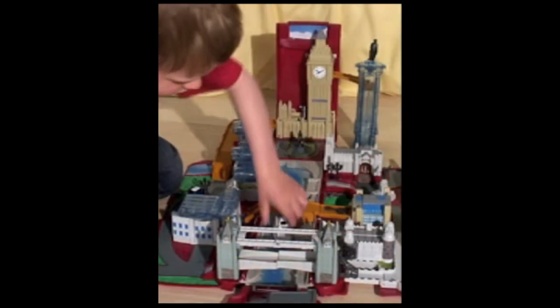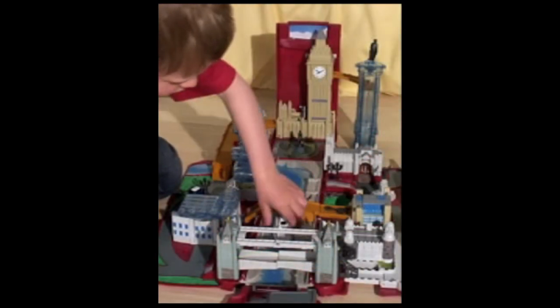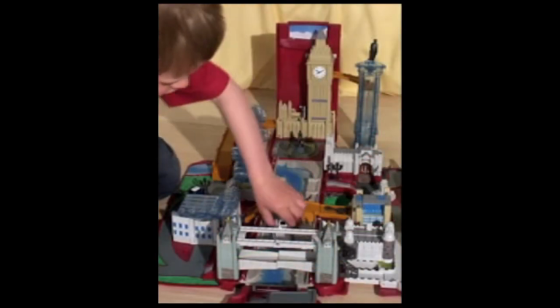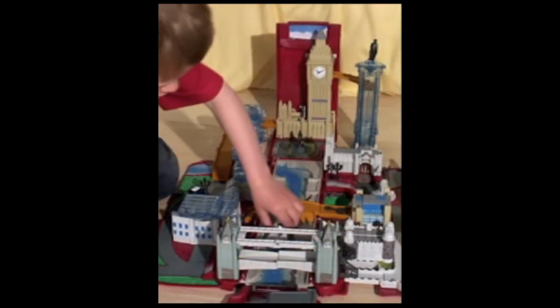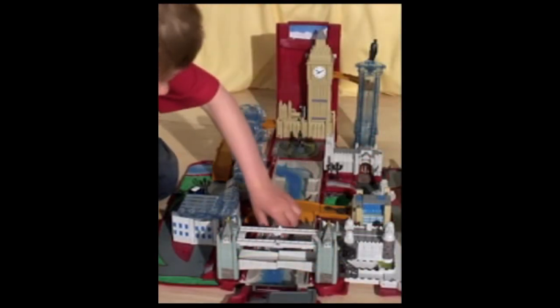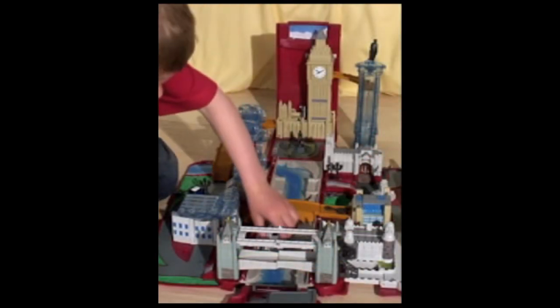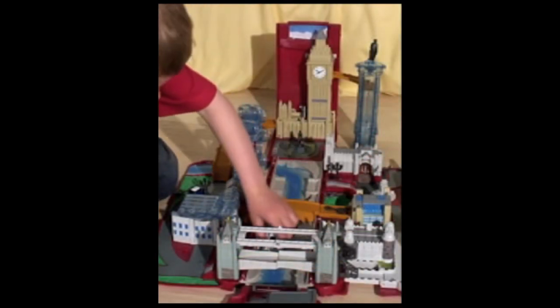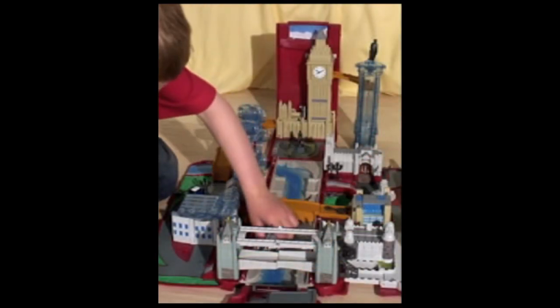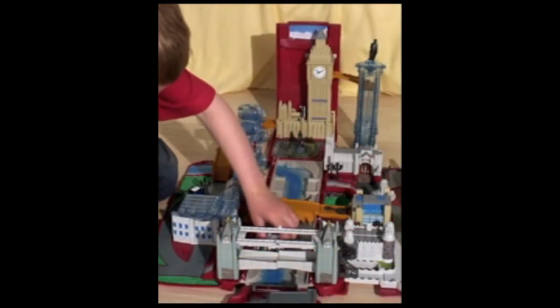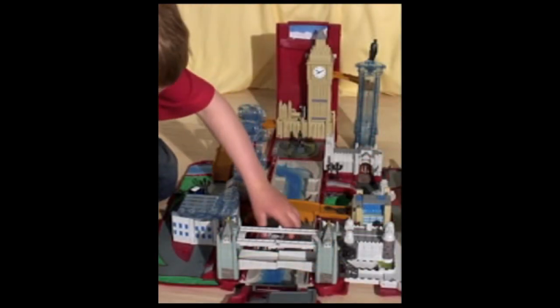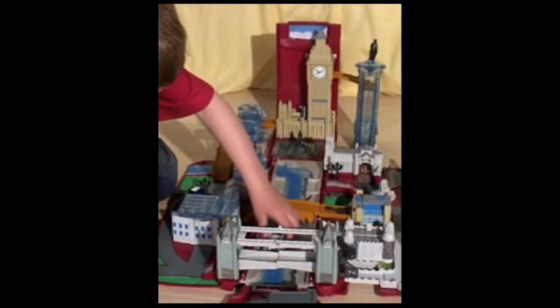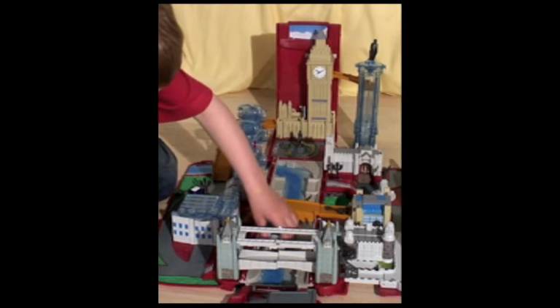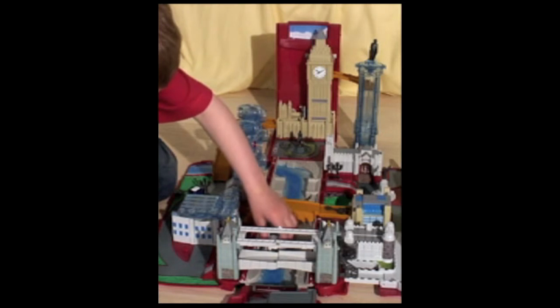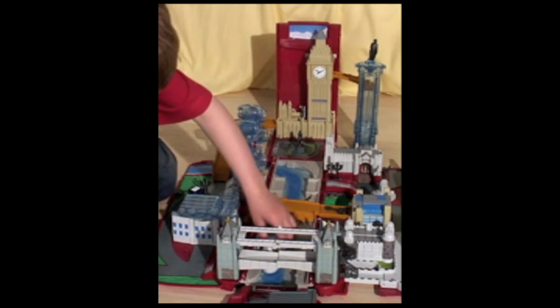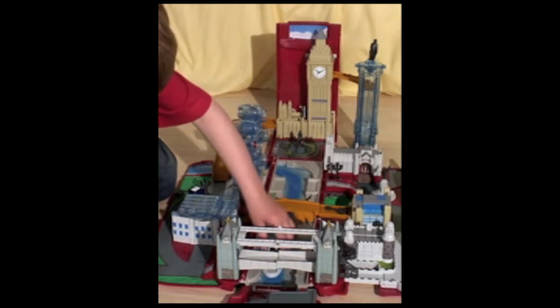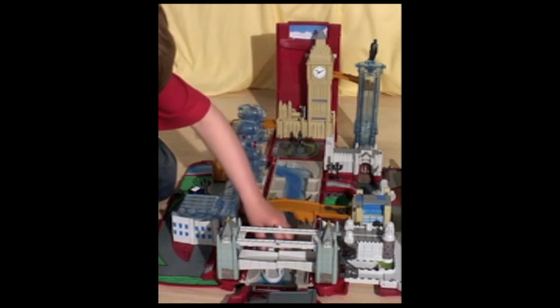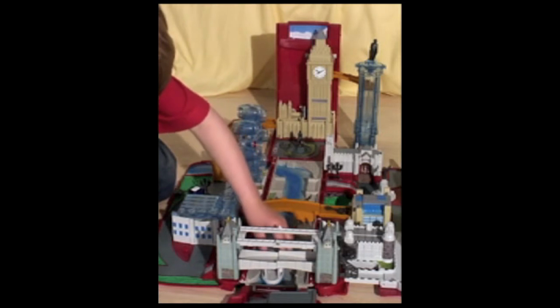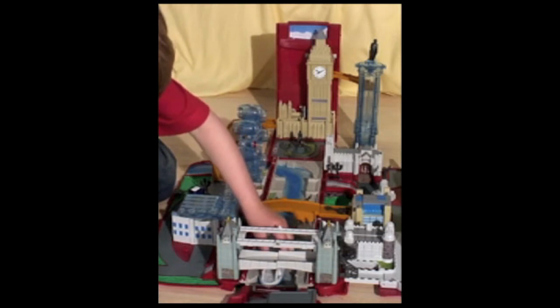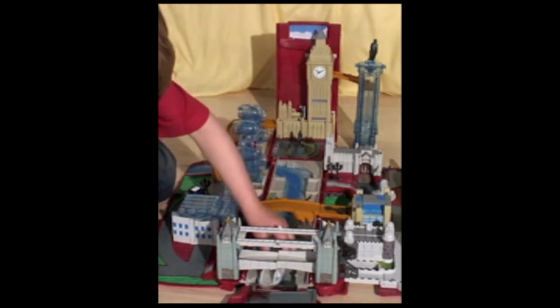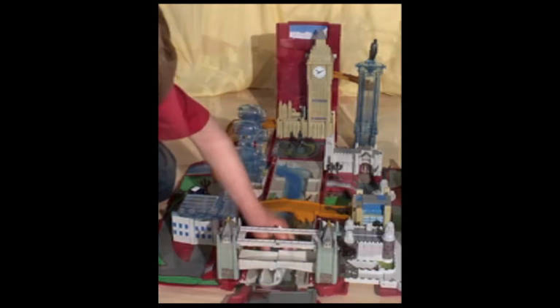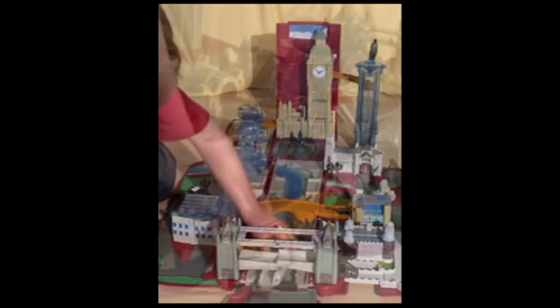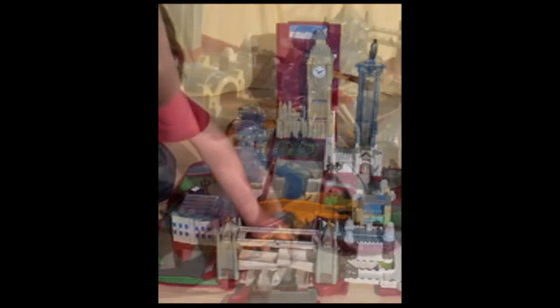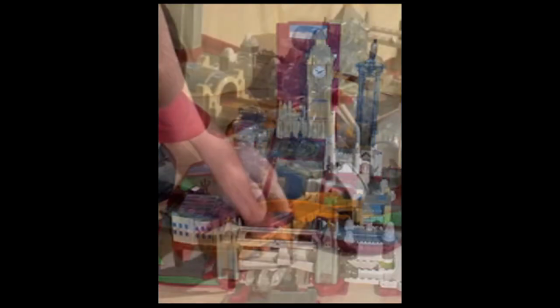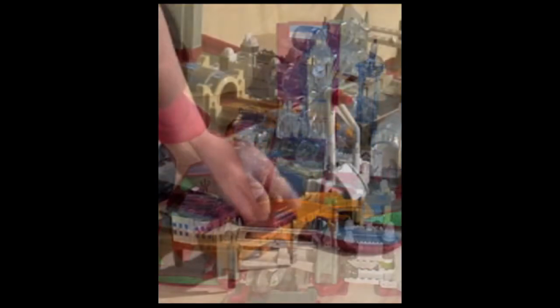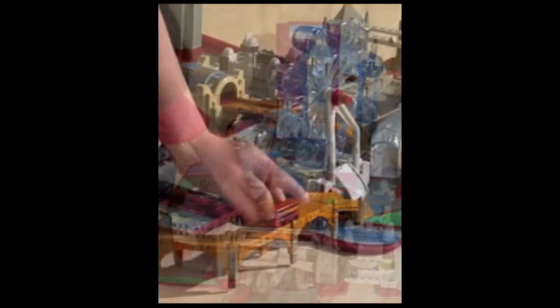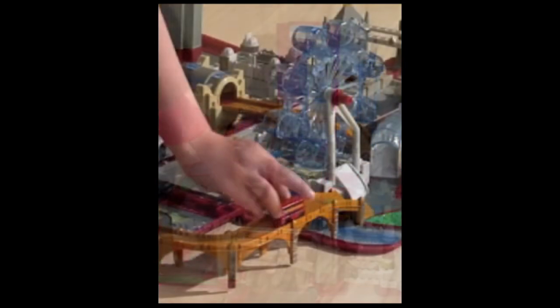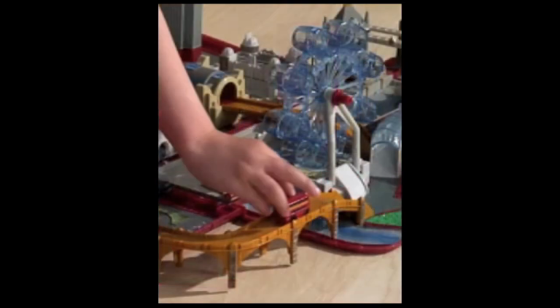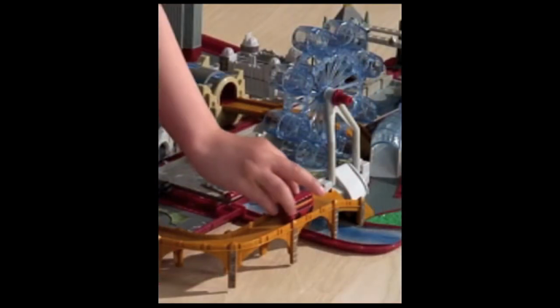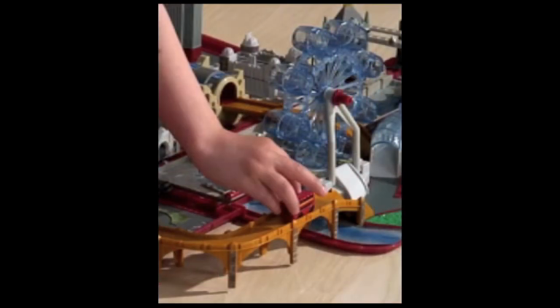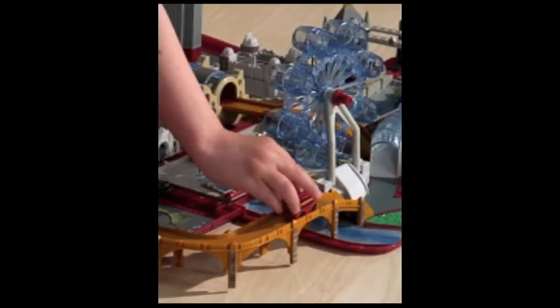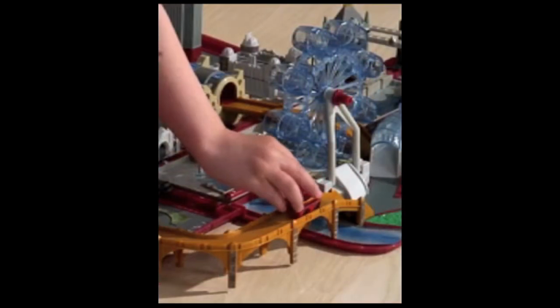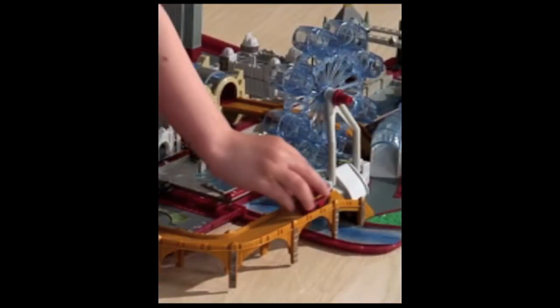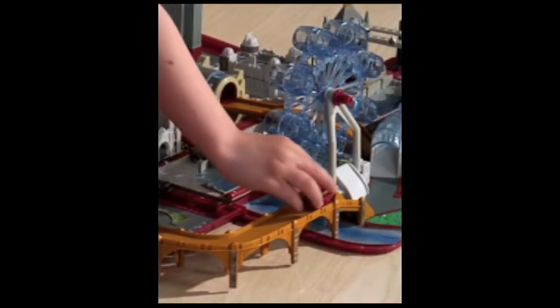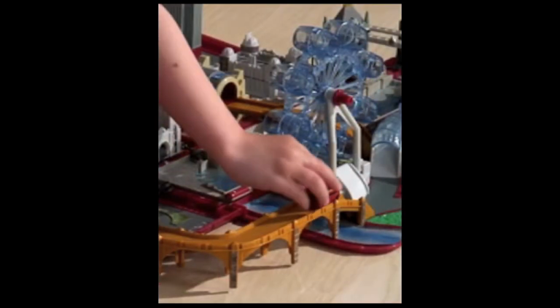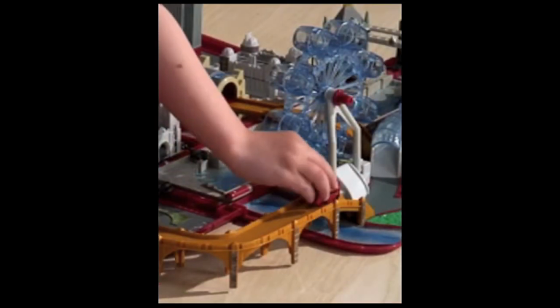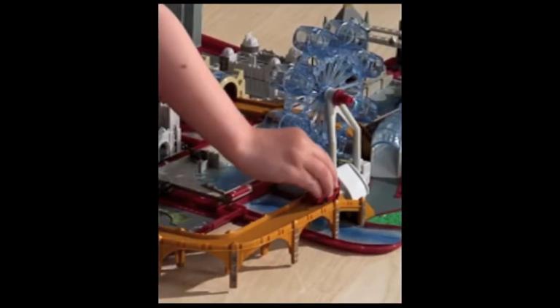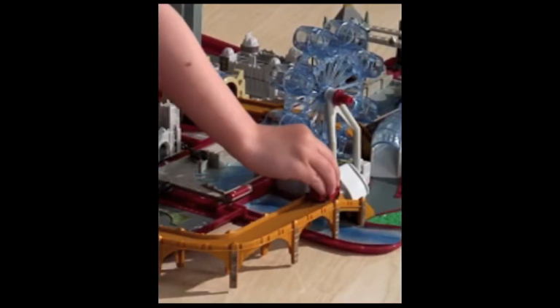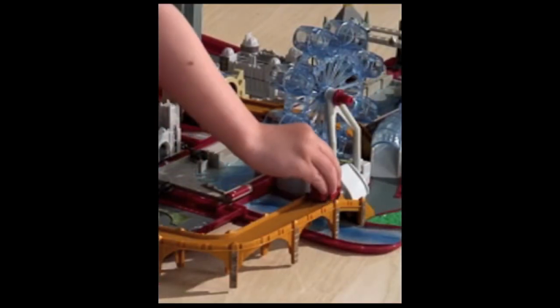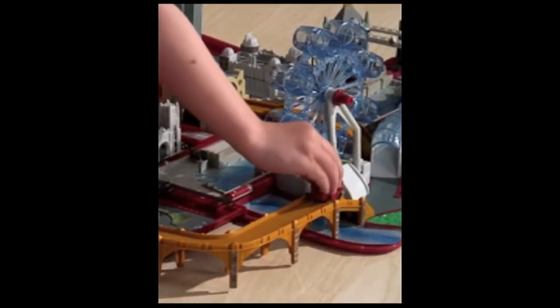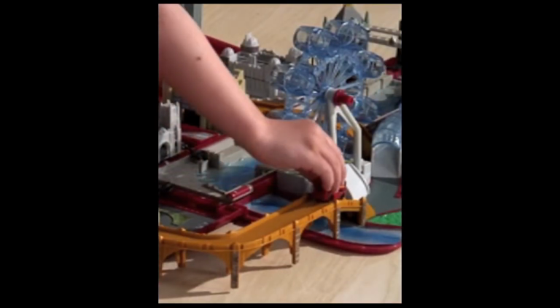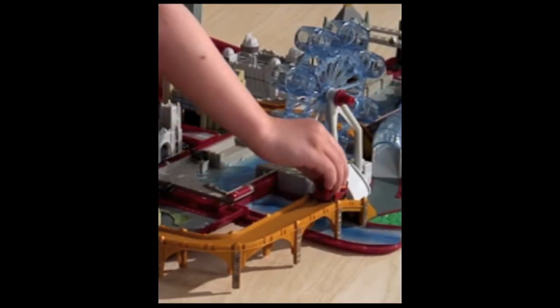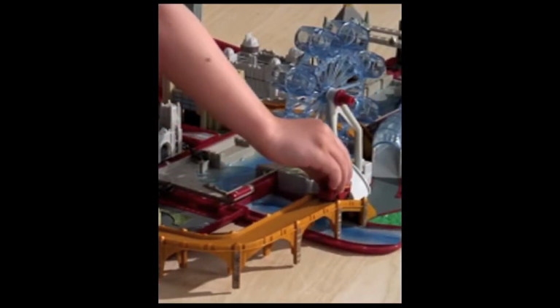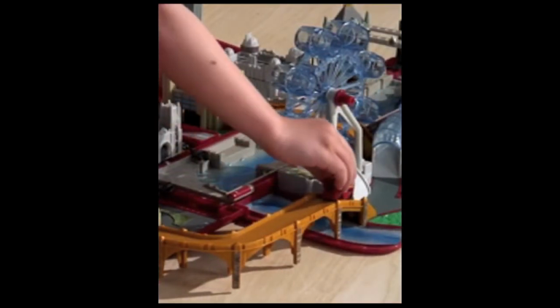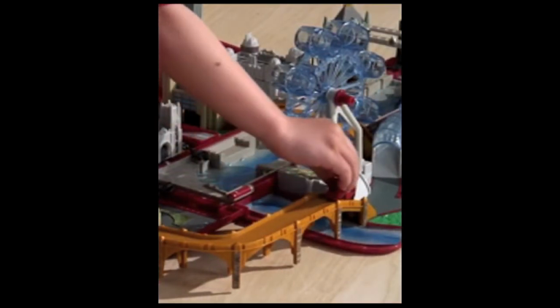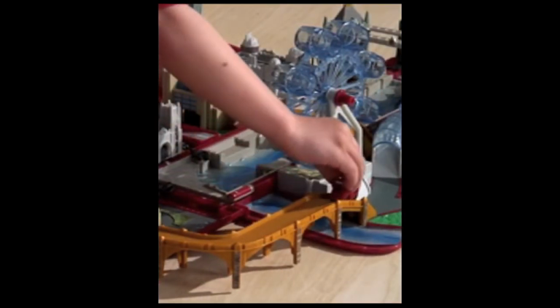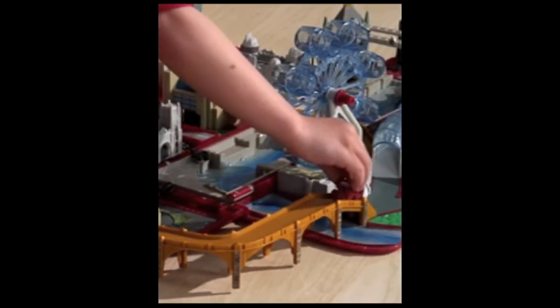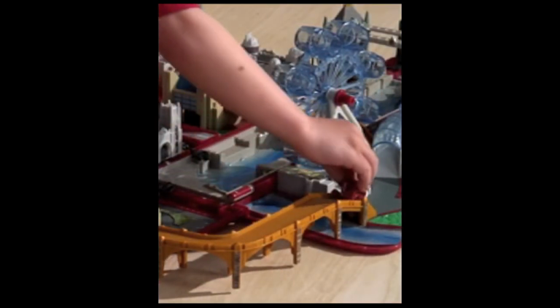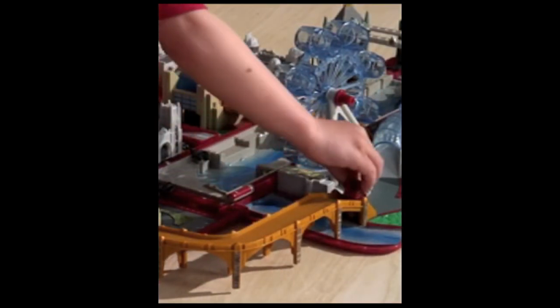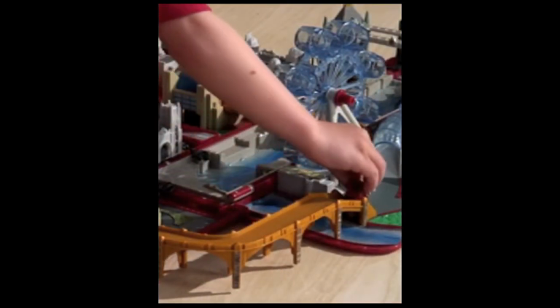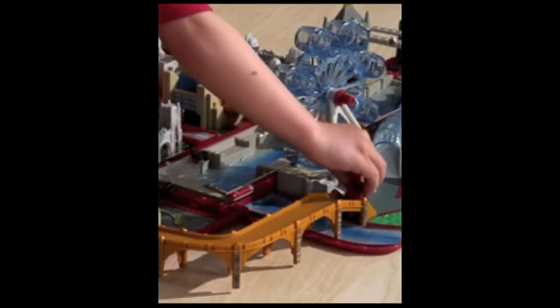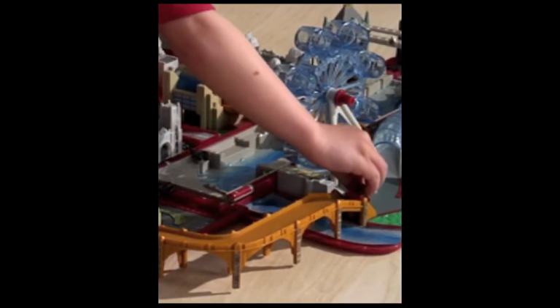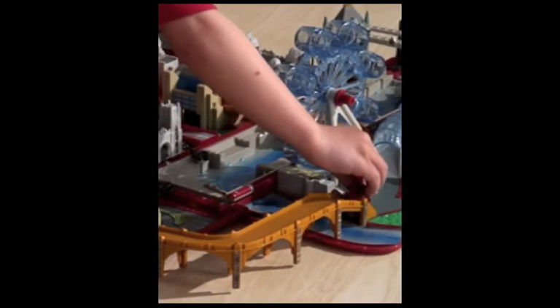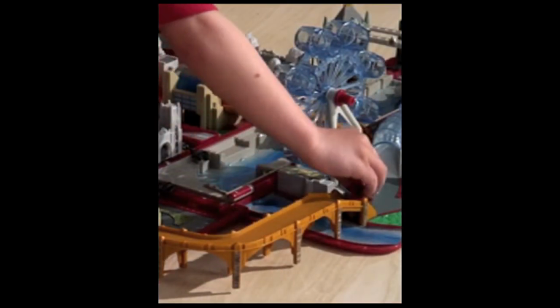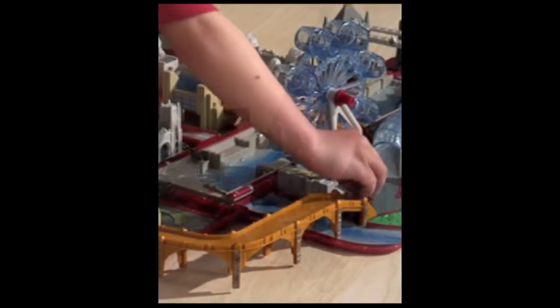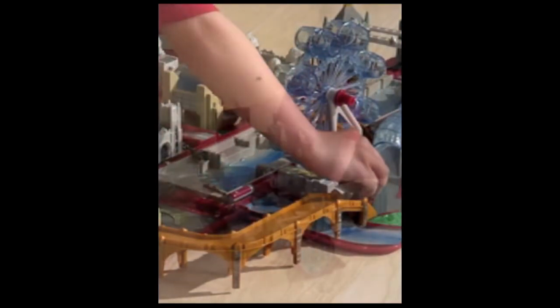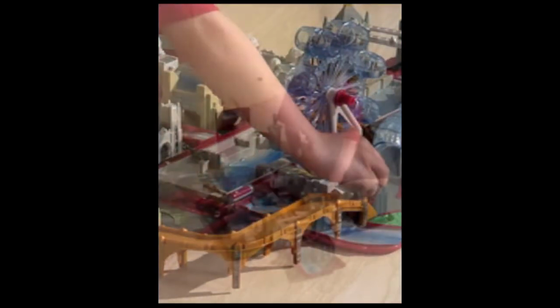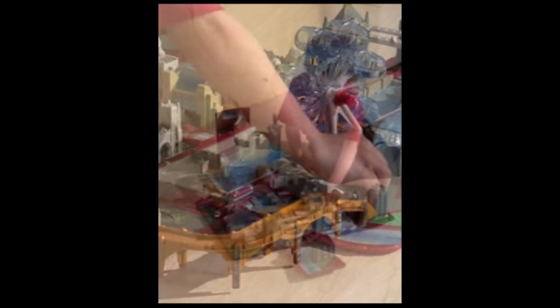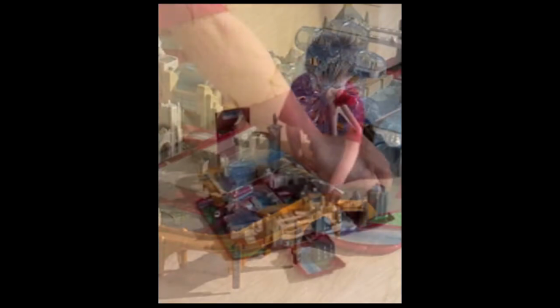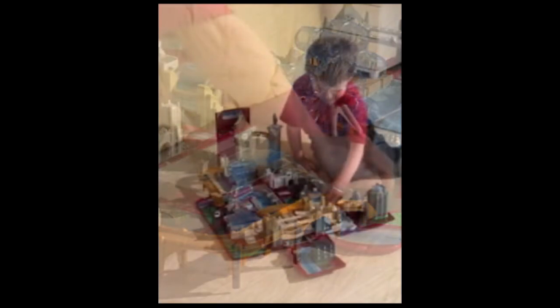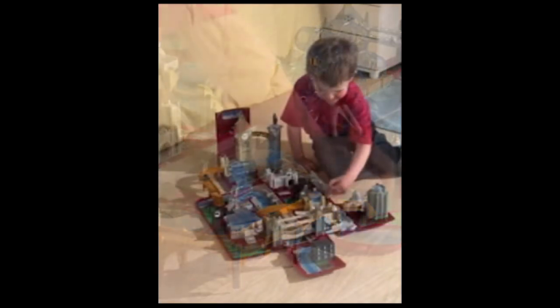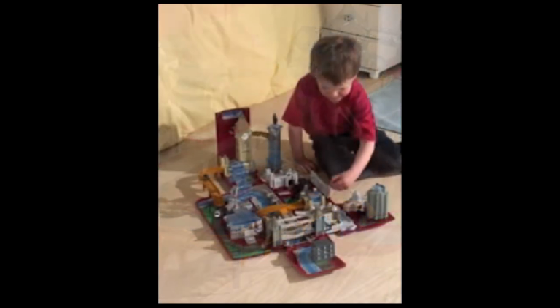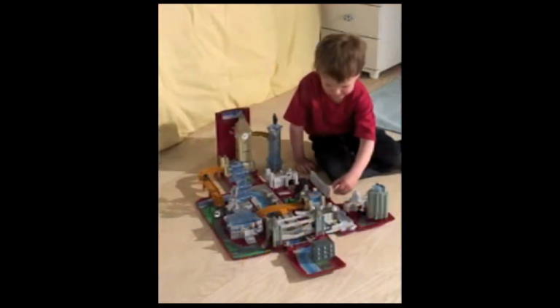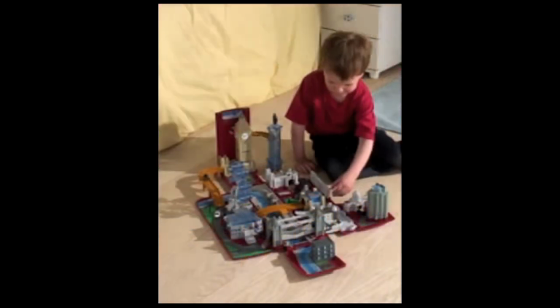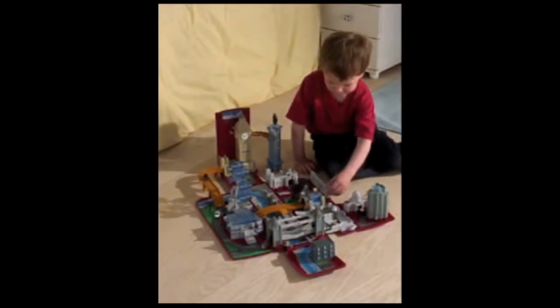There's even a mini London bus. And when you've finished, it all folds away. Perfect for imaginative minds.